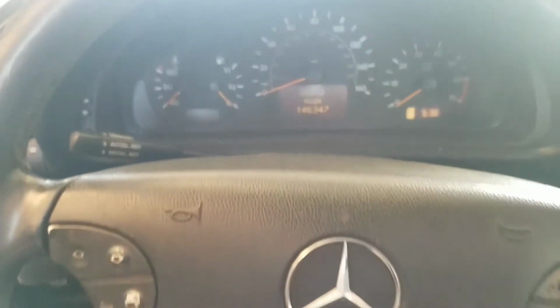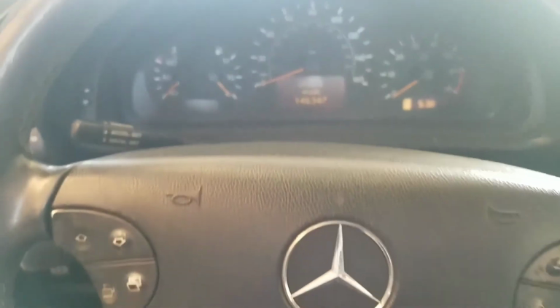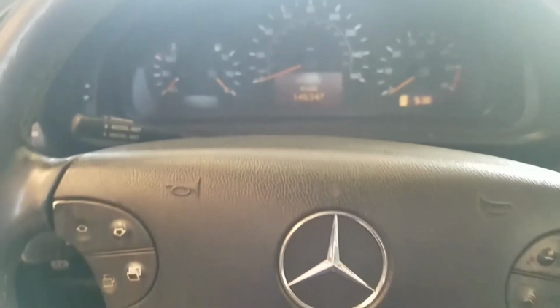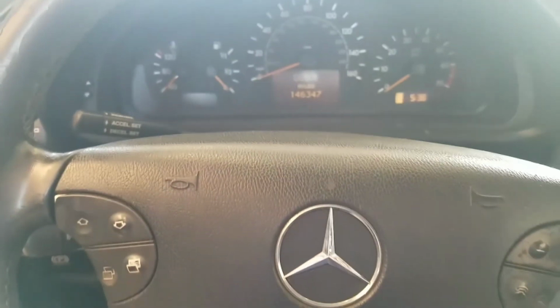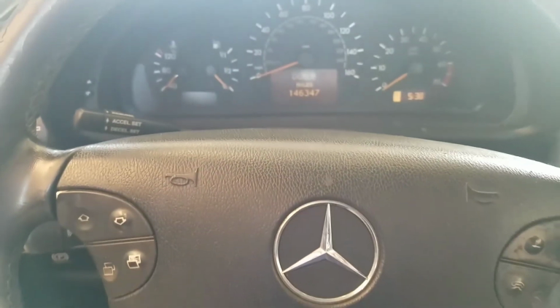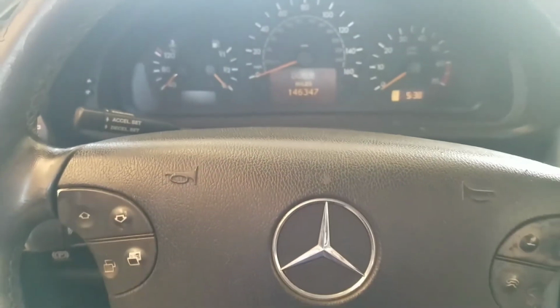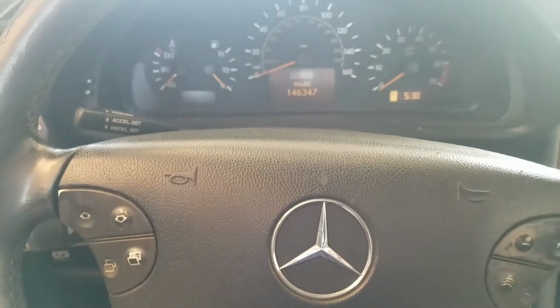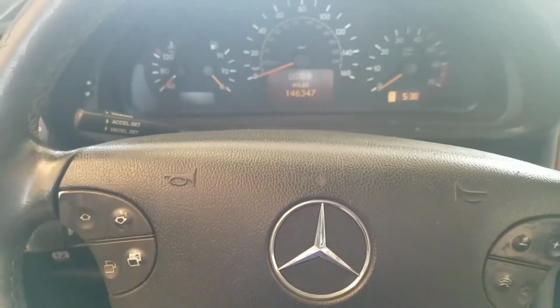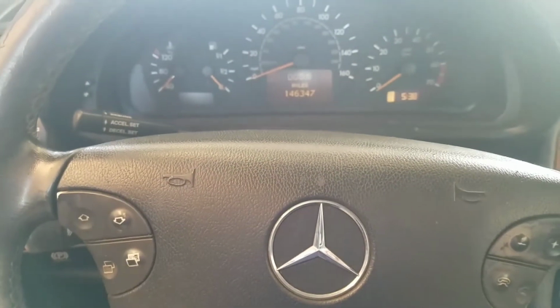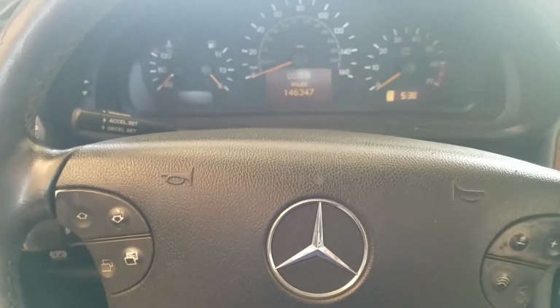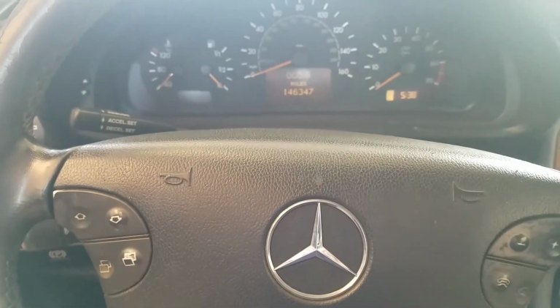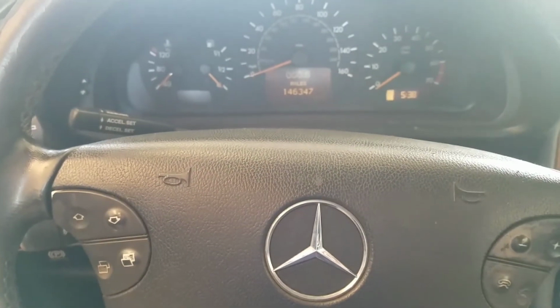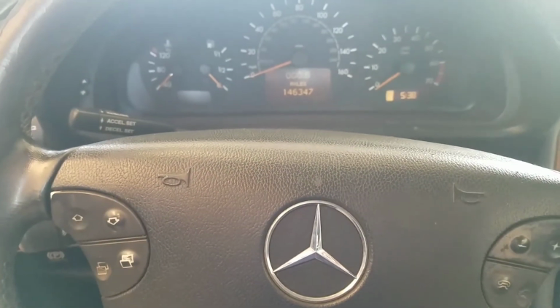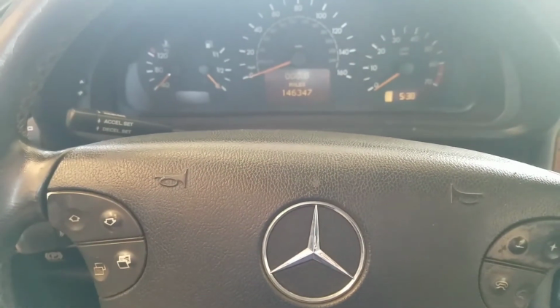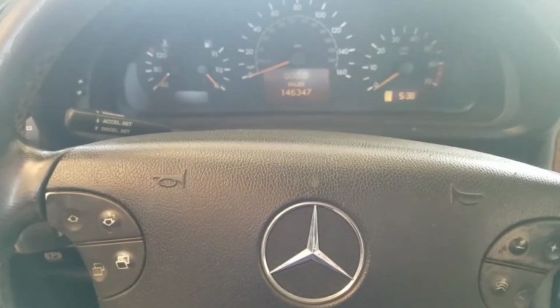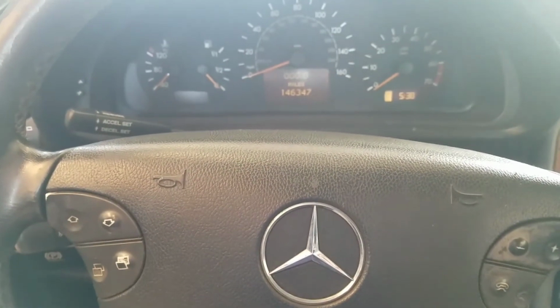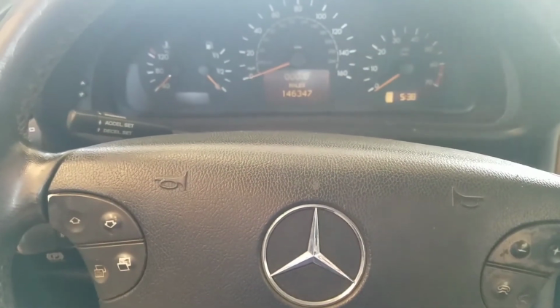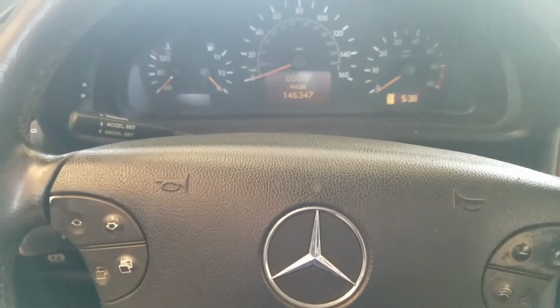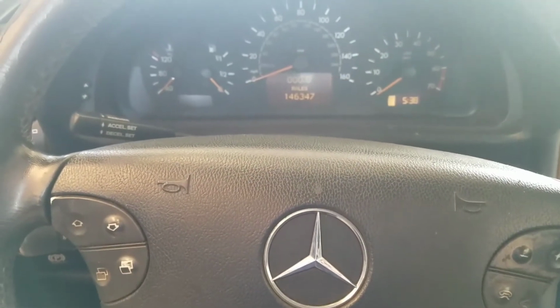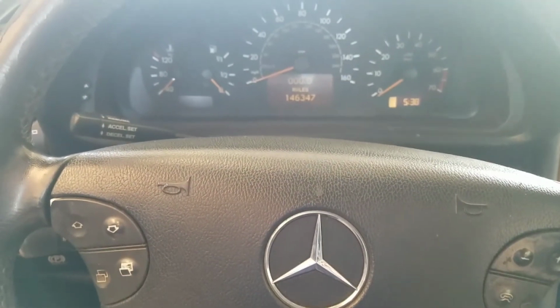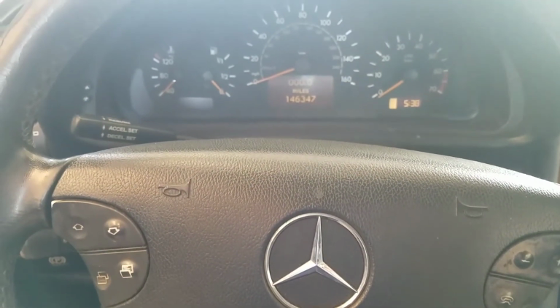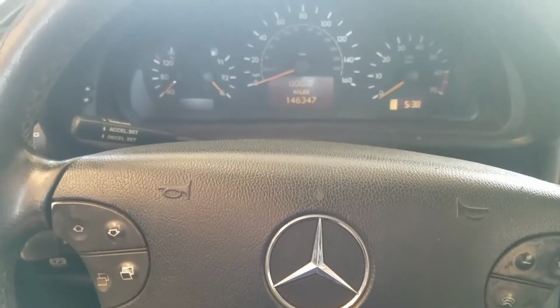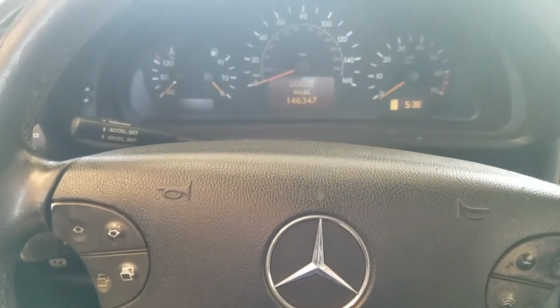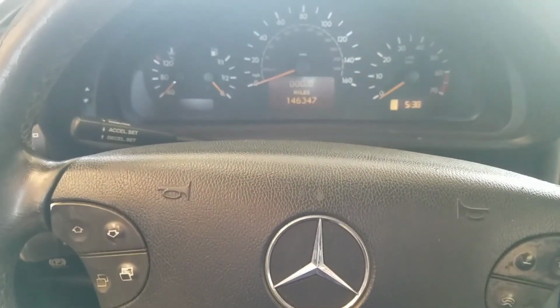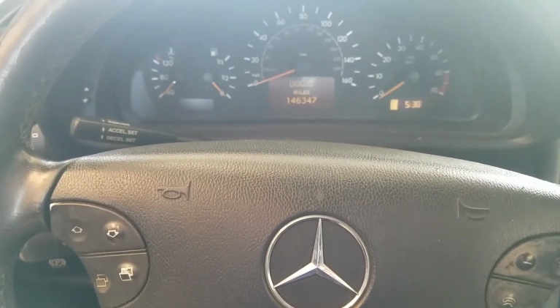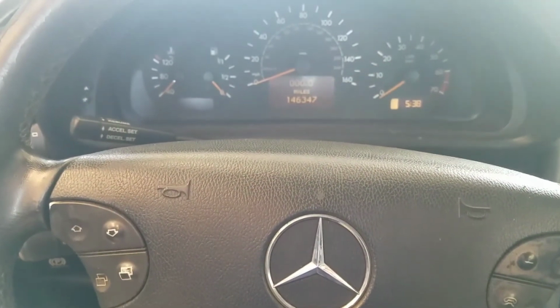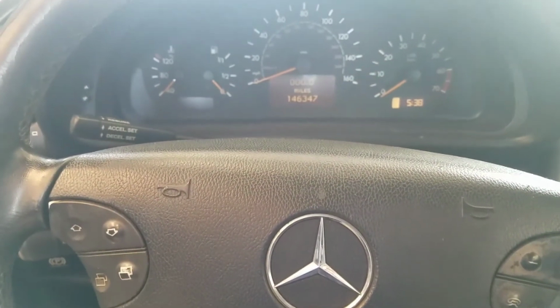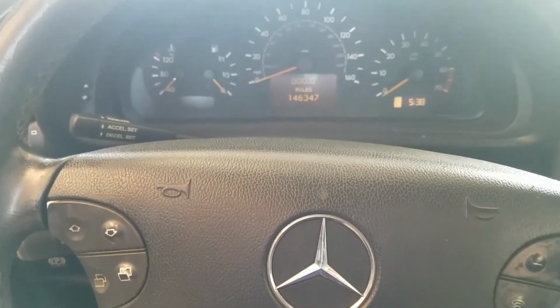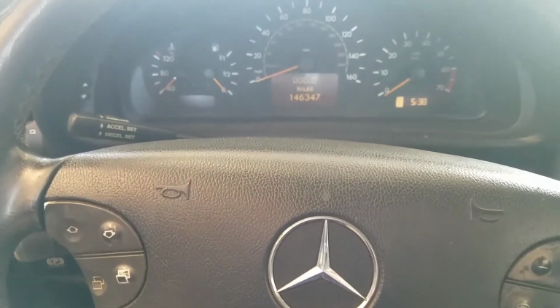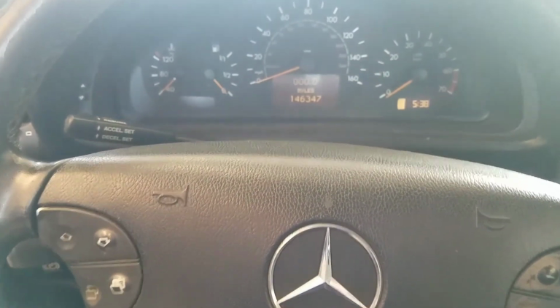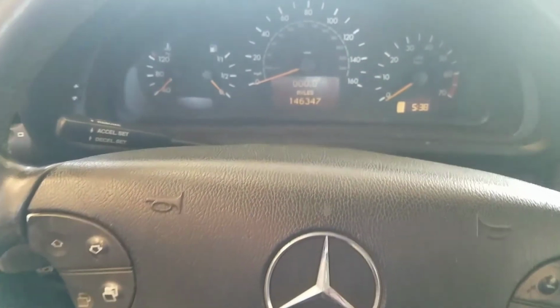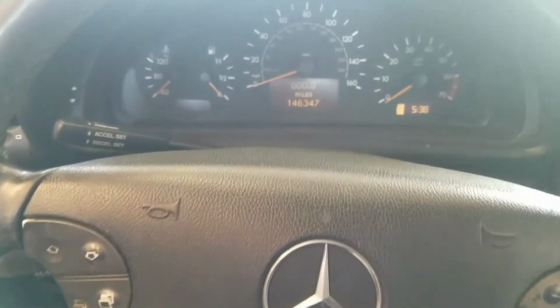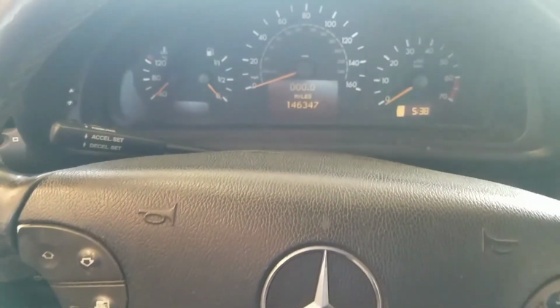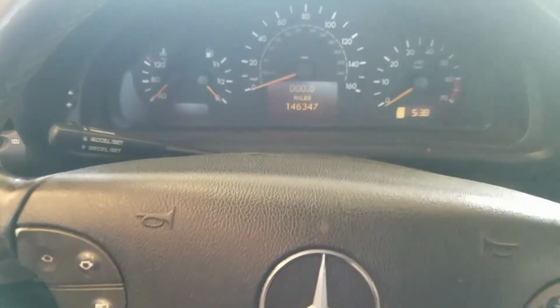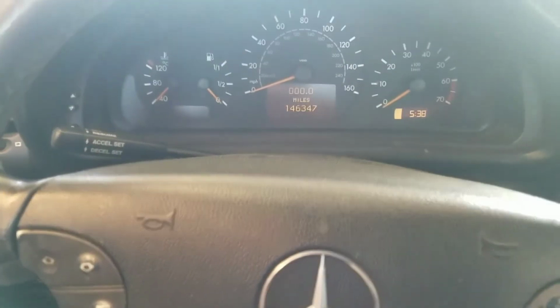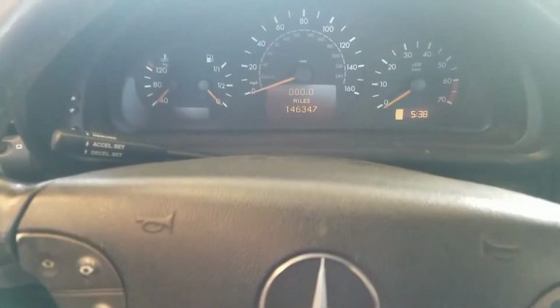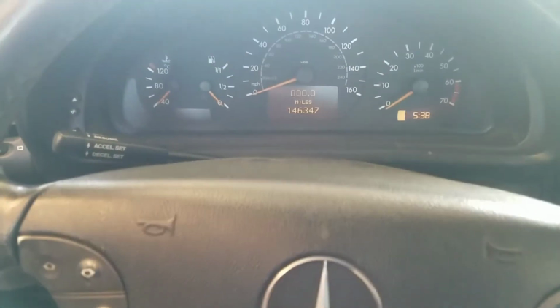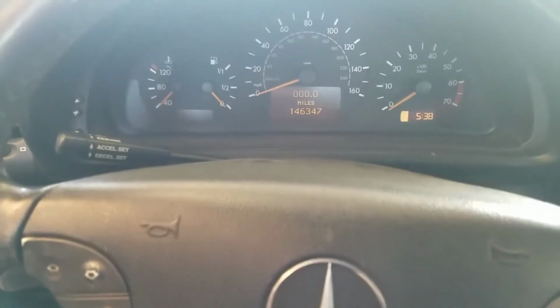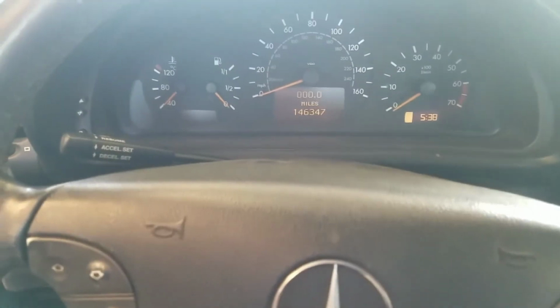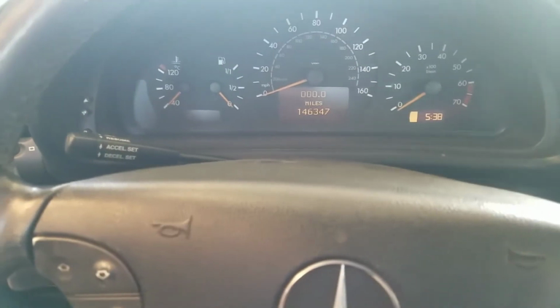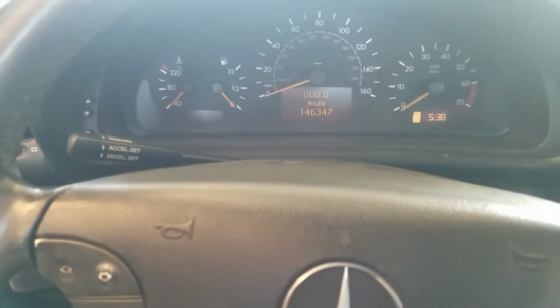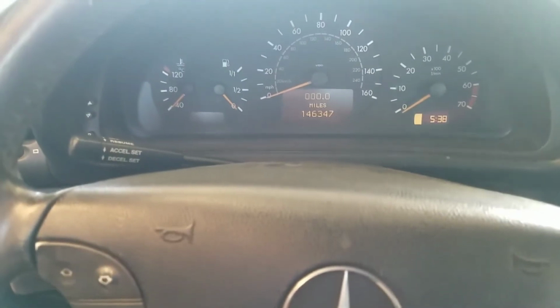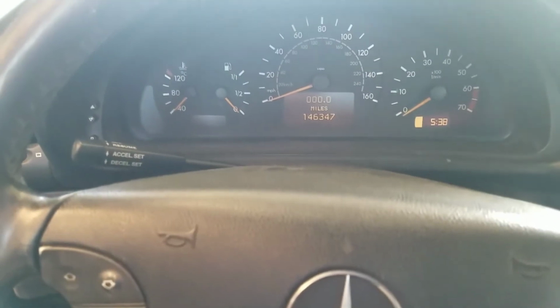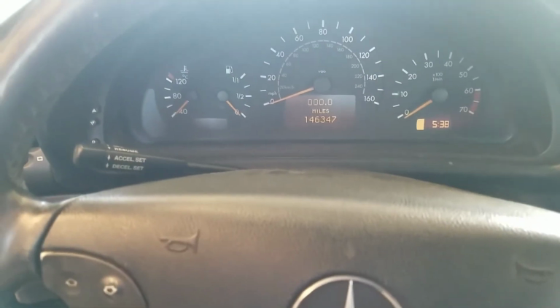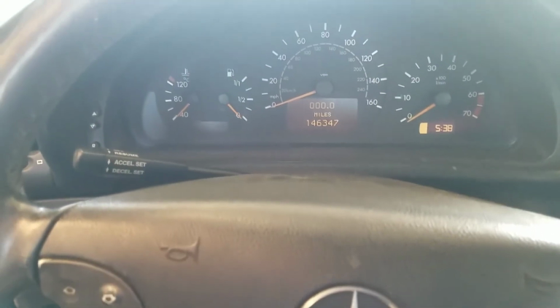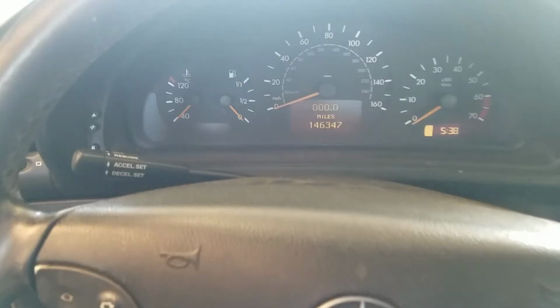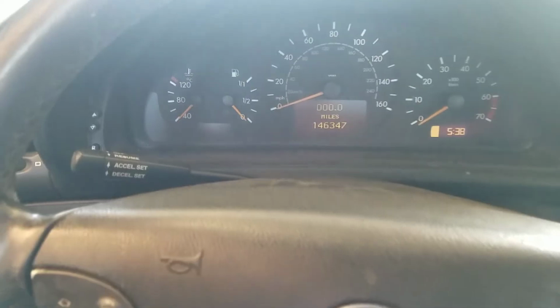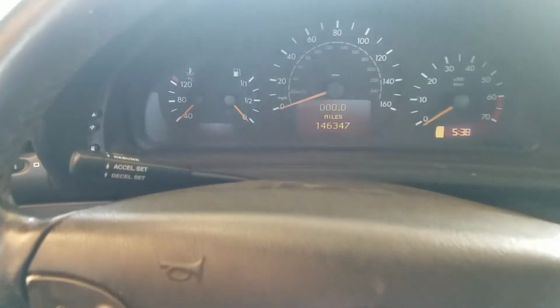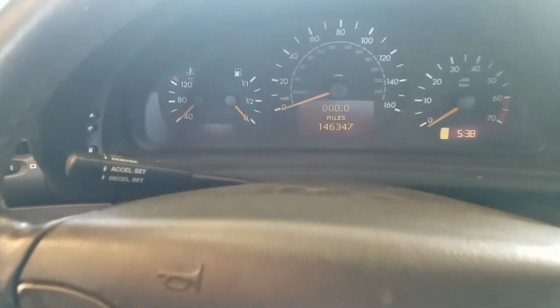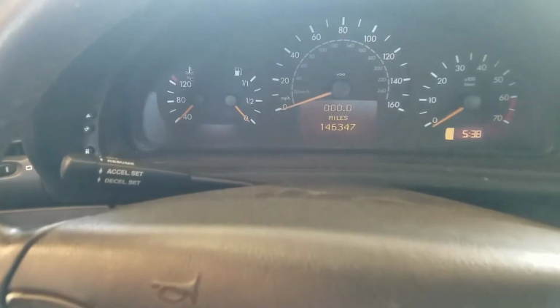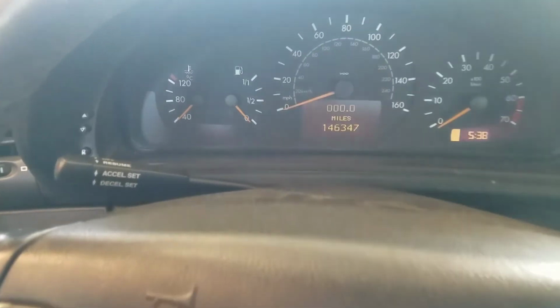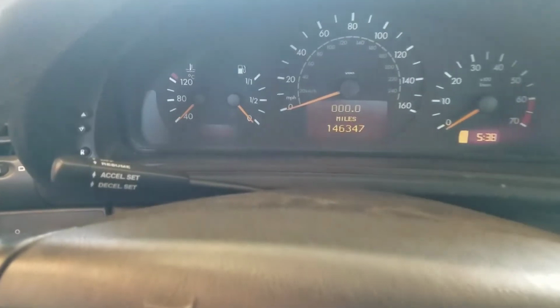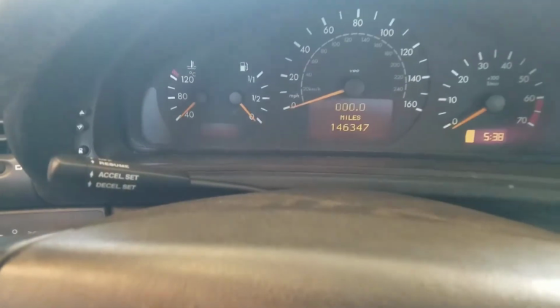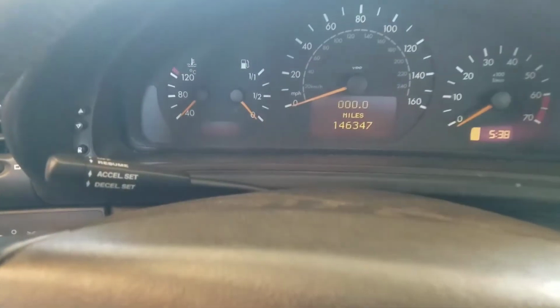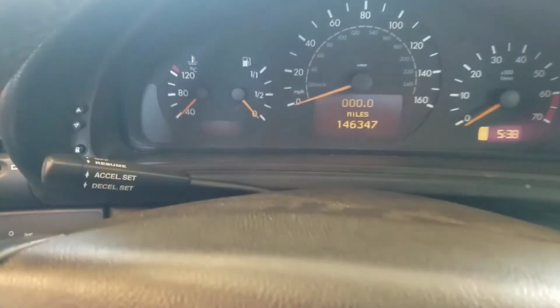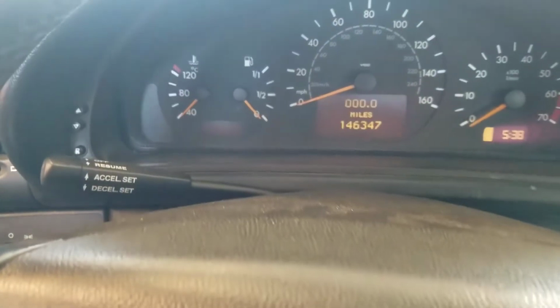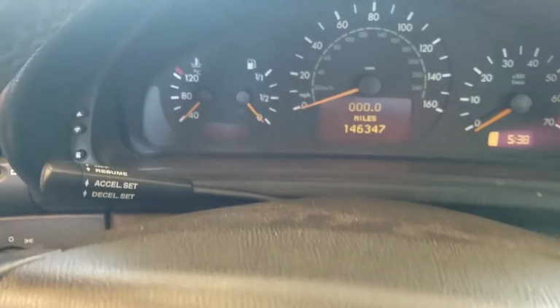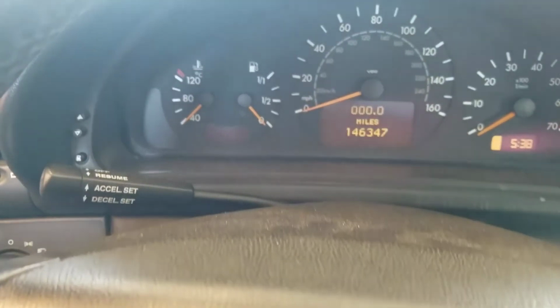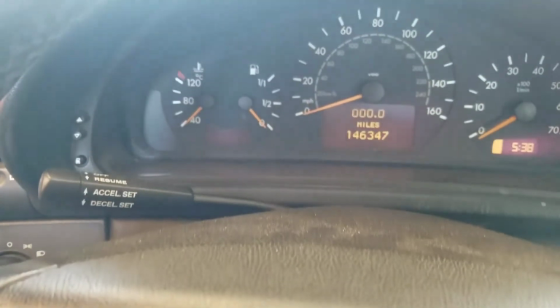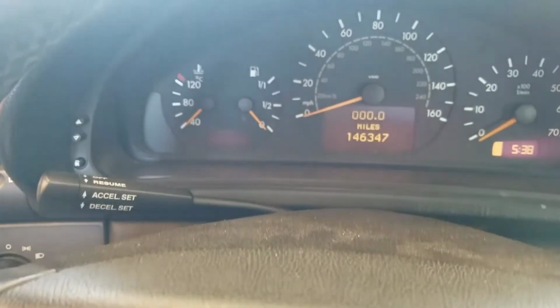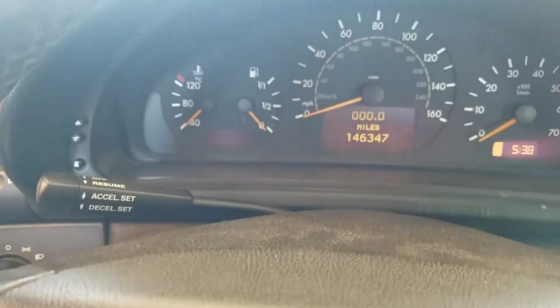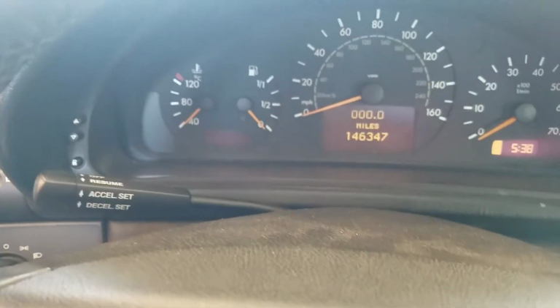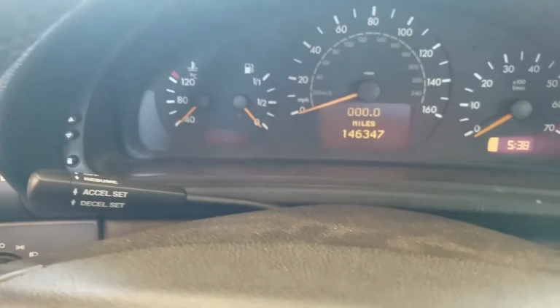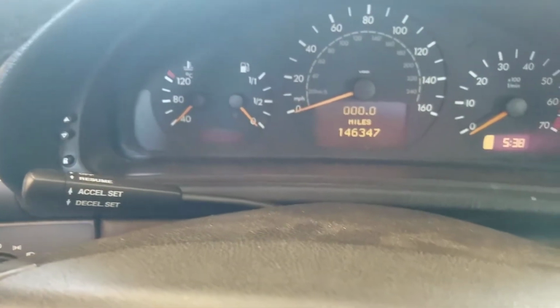We're in a 2000 Mercedes CLK 320, and we're going to show you how to reset the maintenance light in this vehicle.